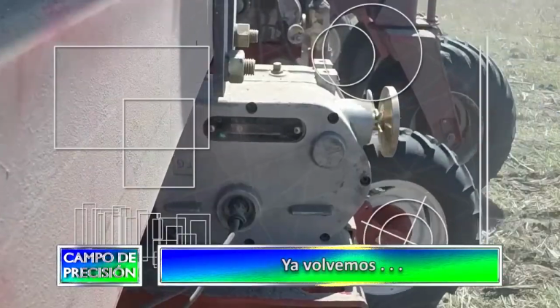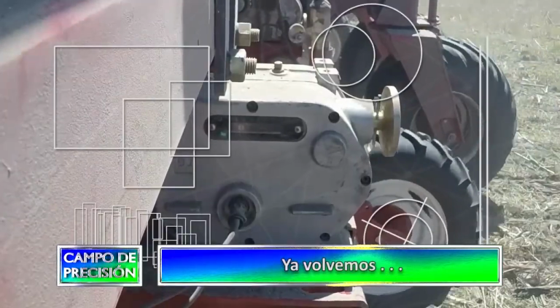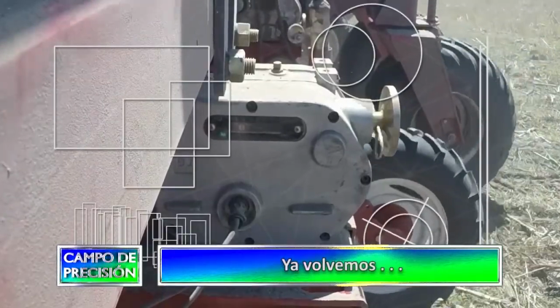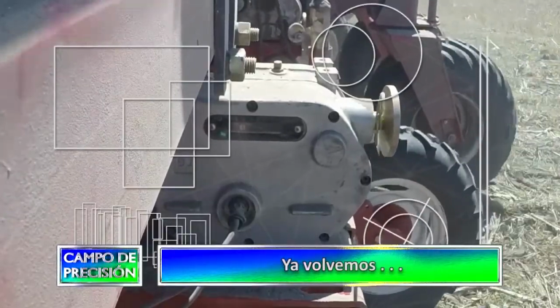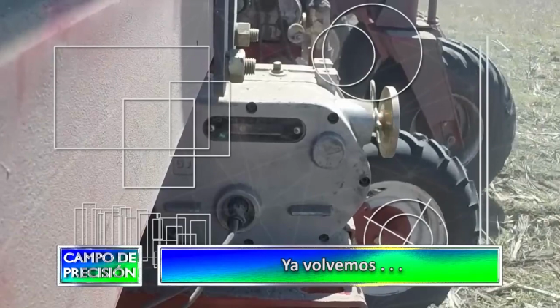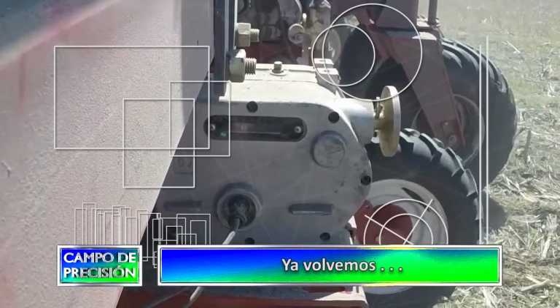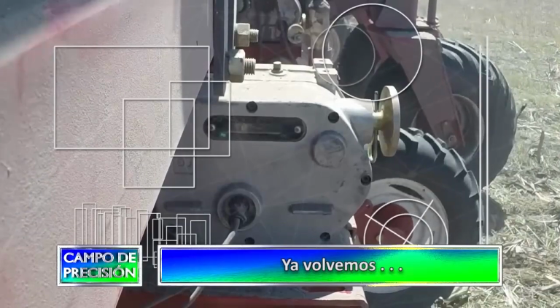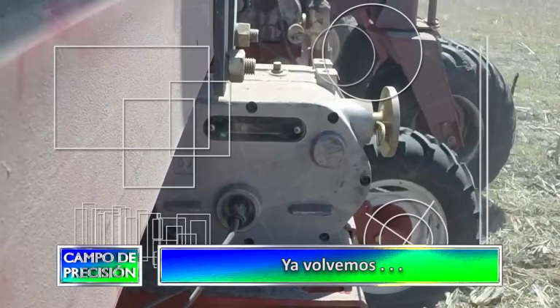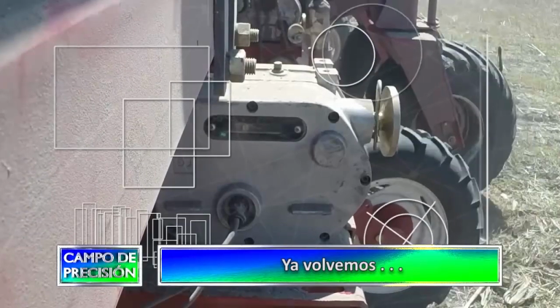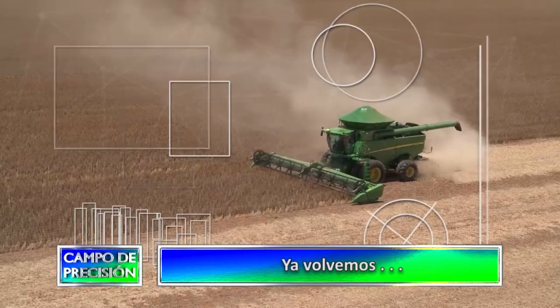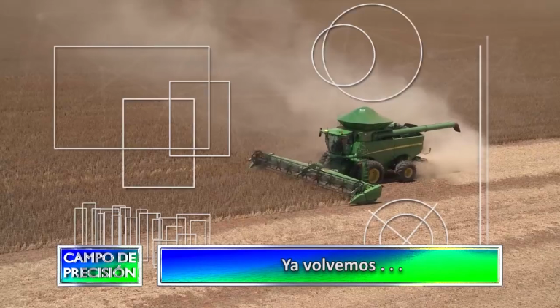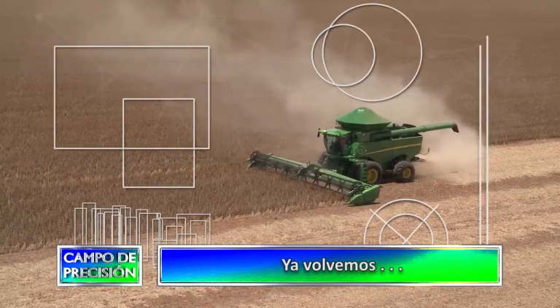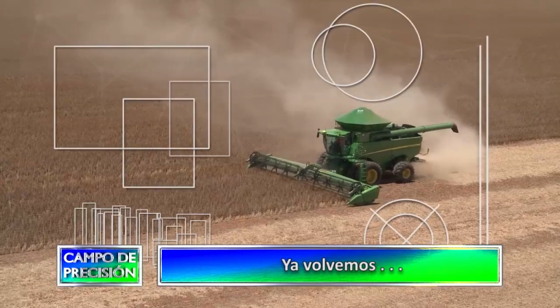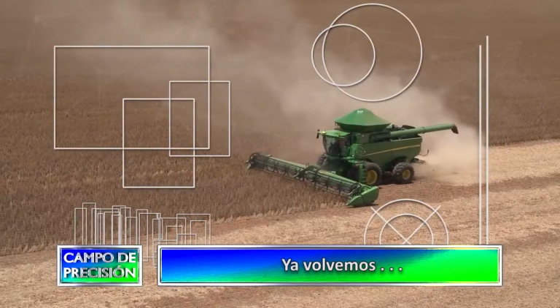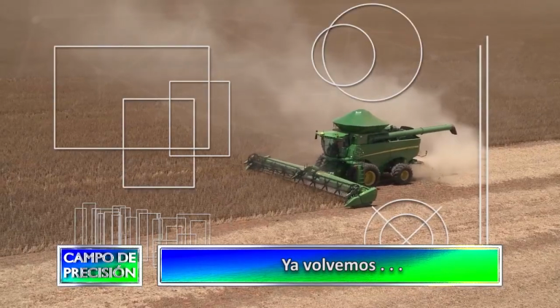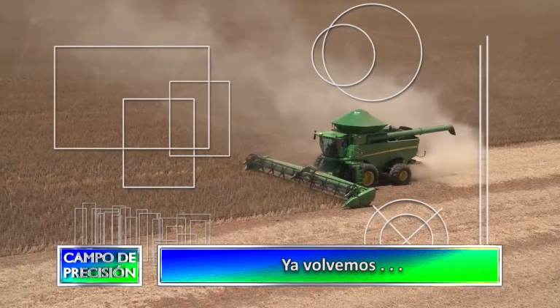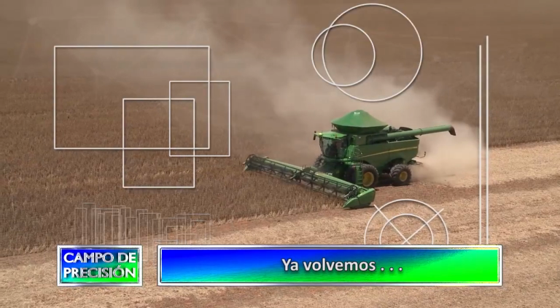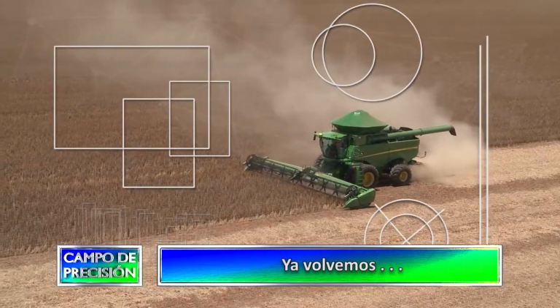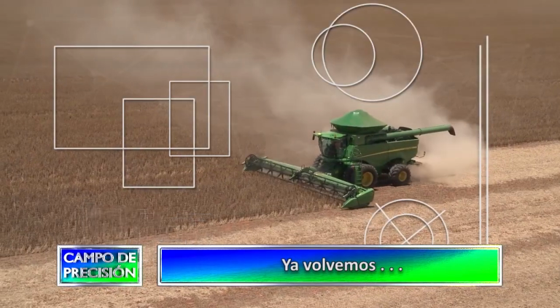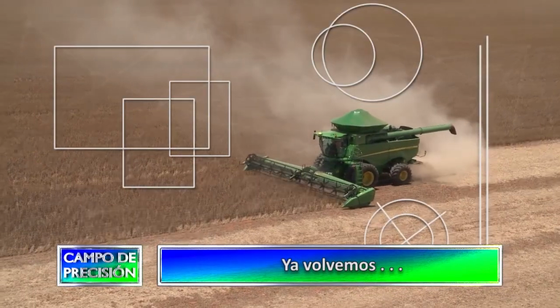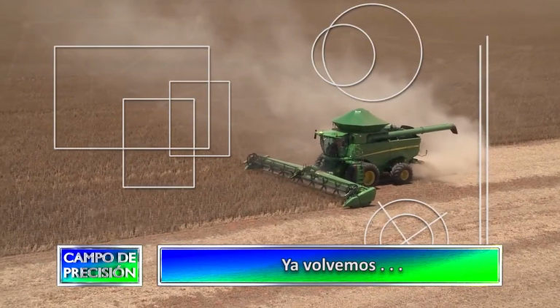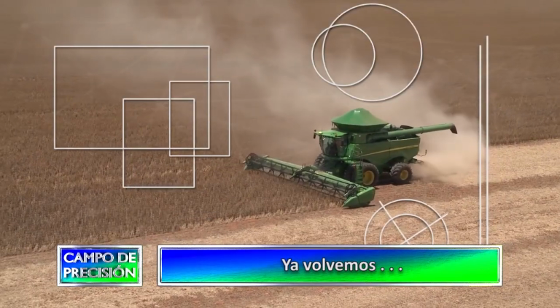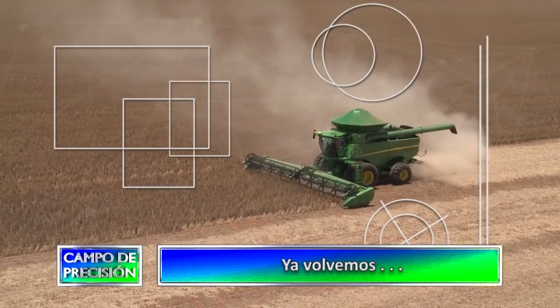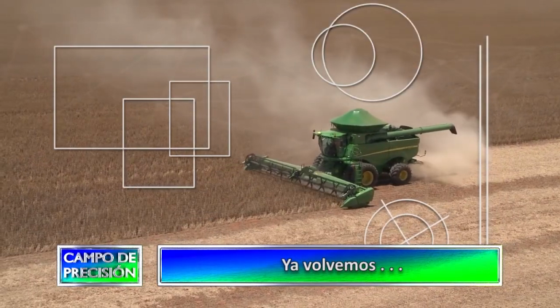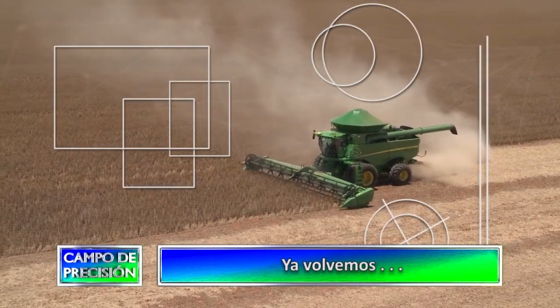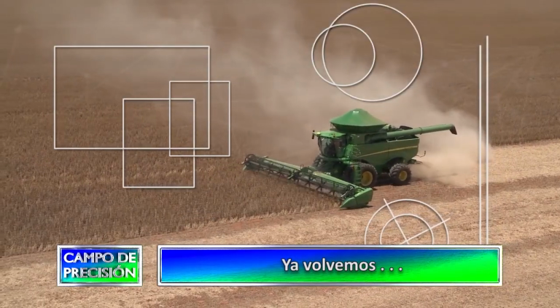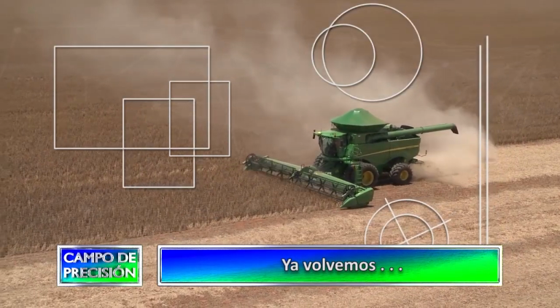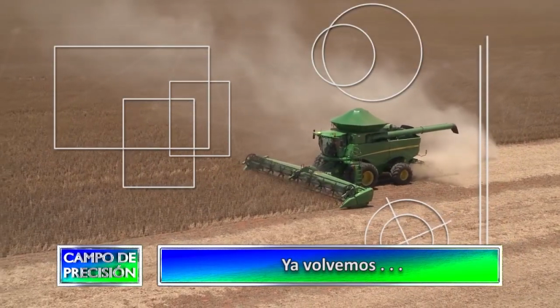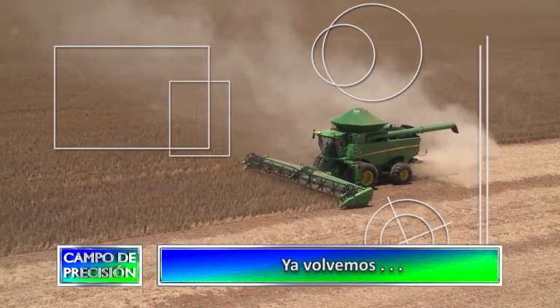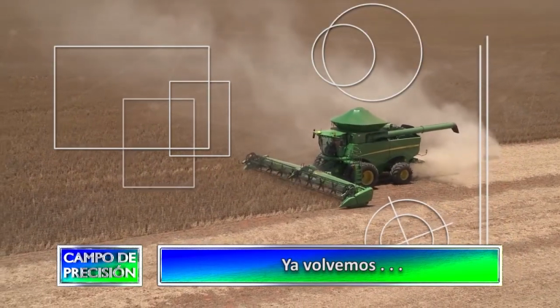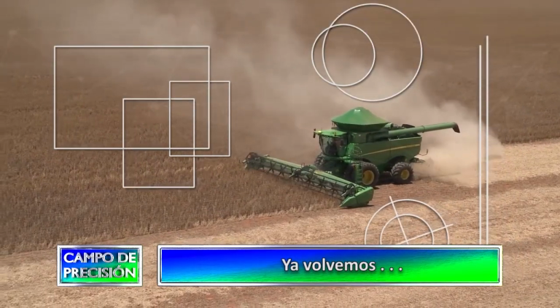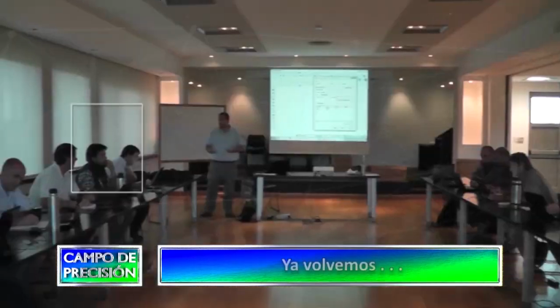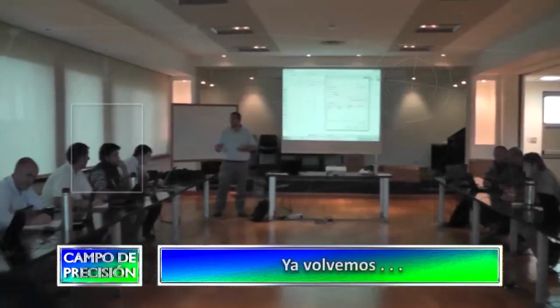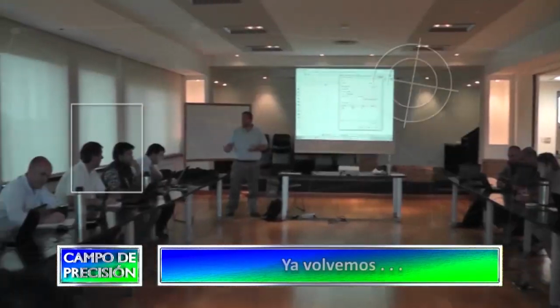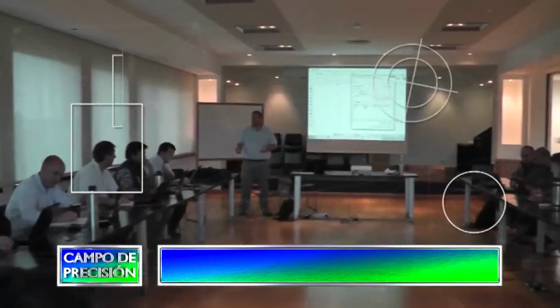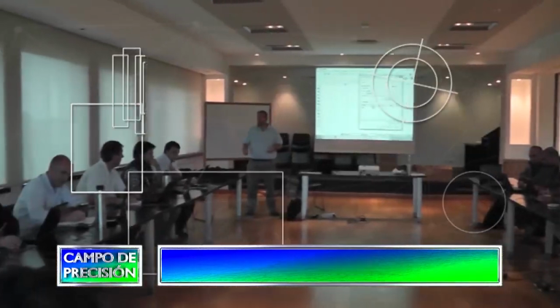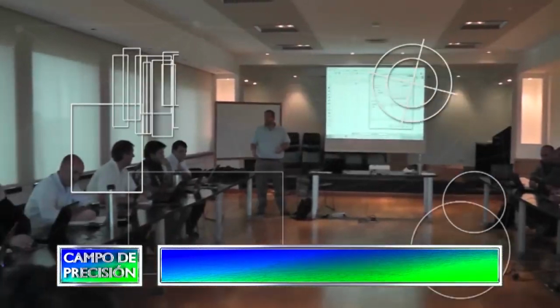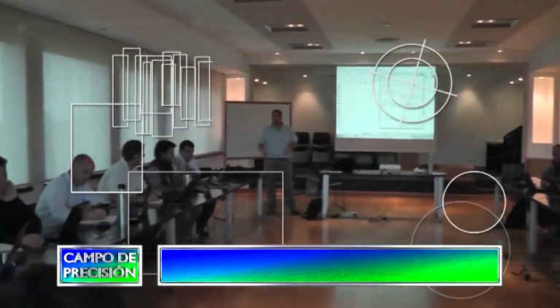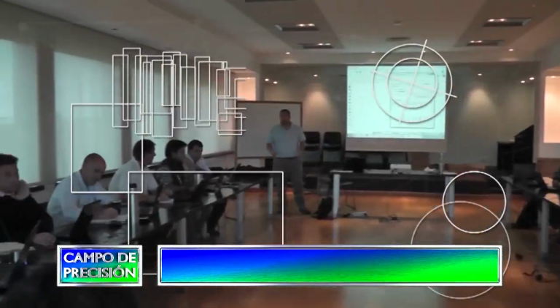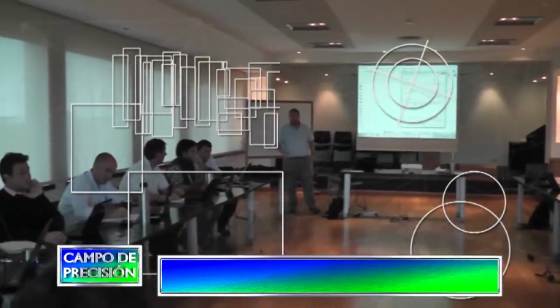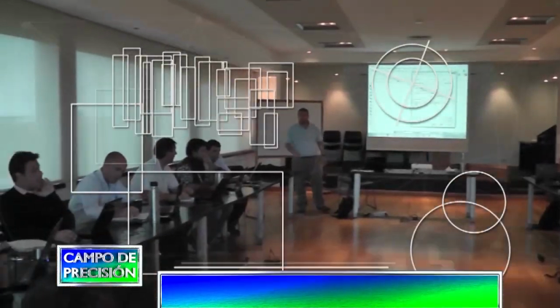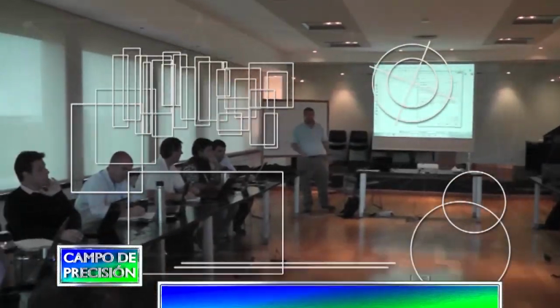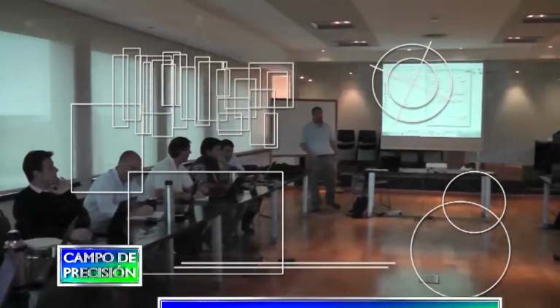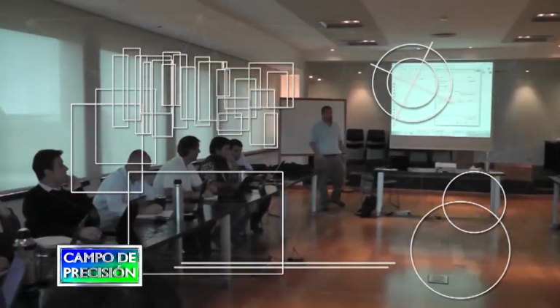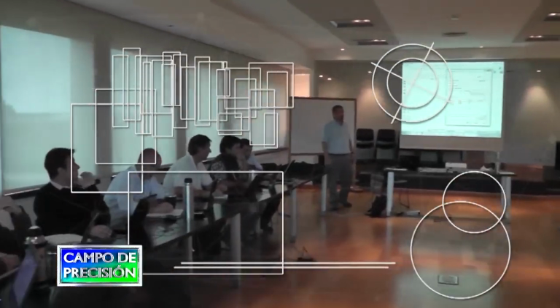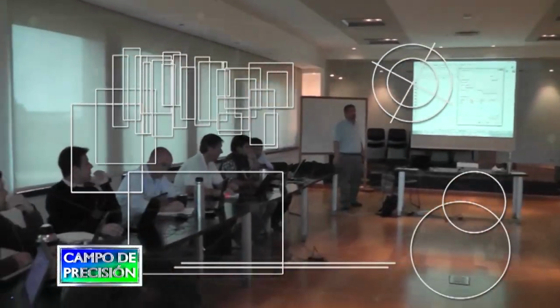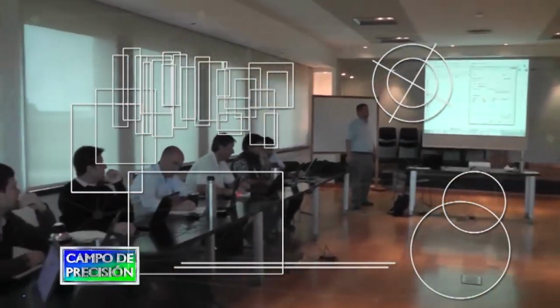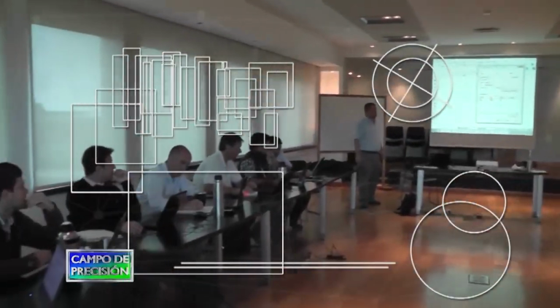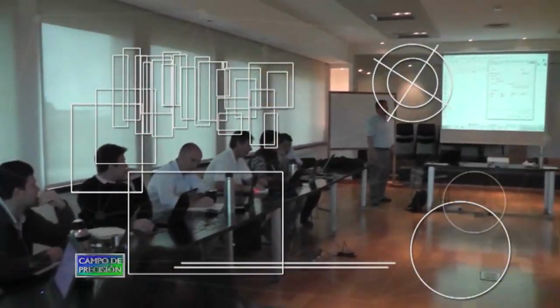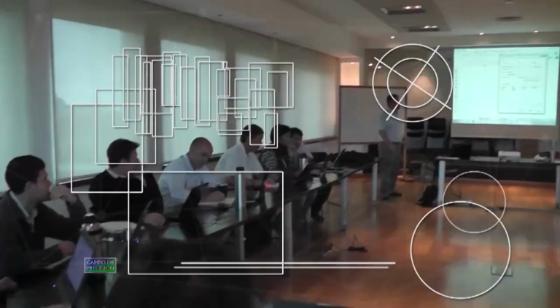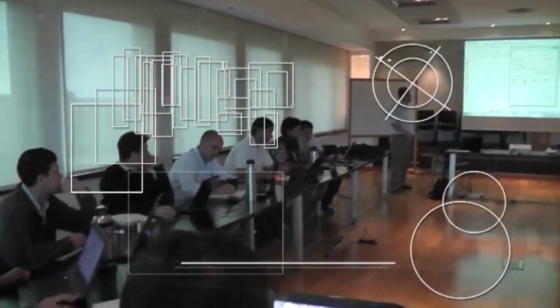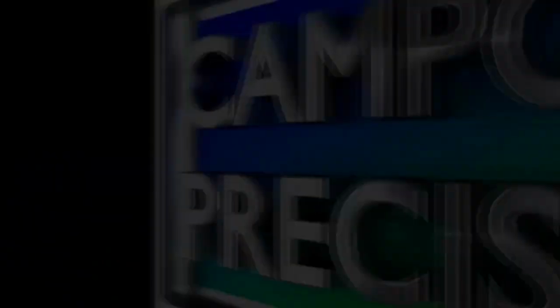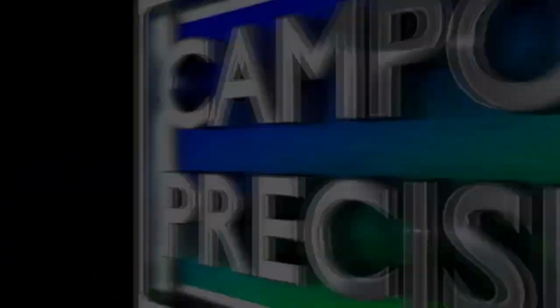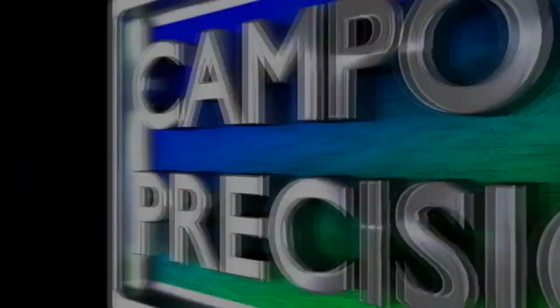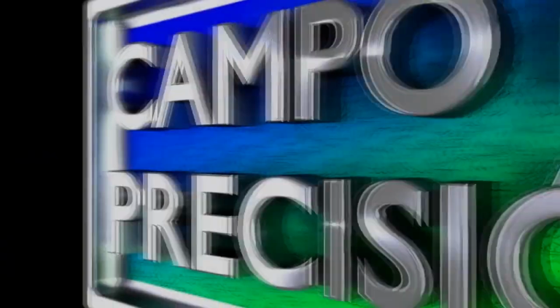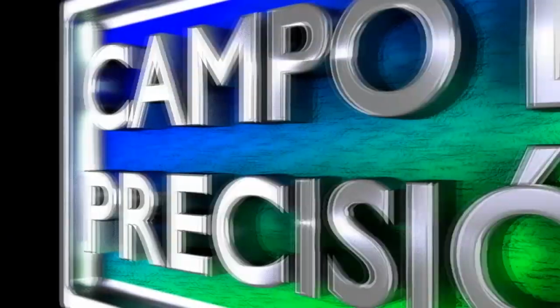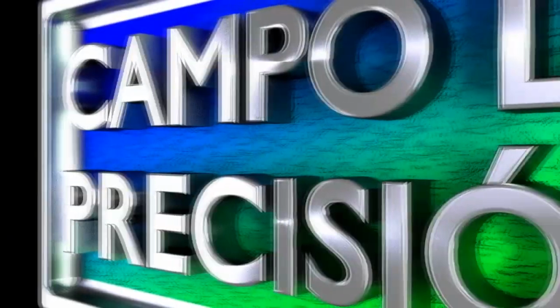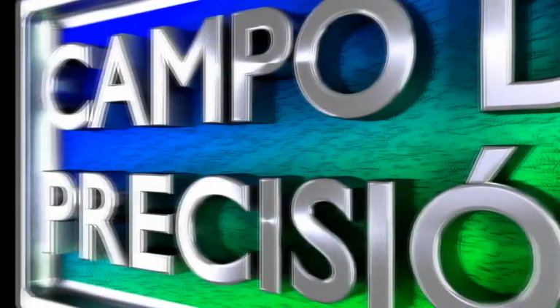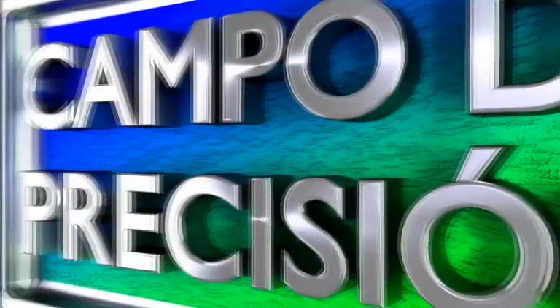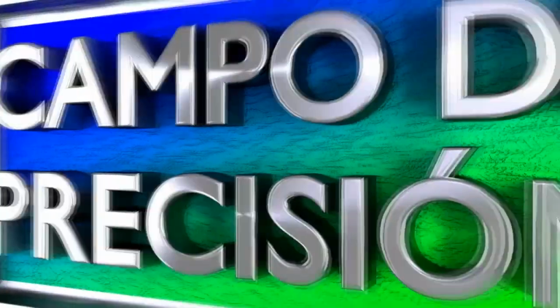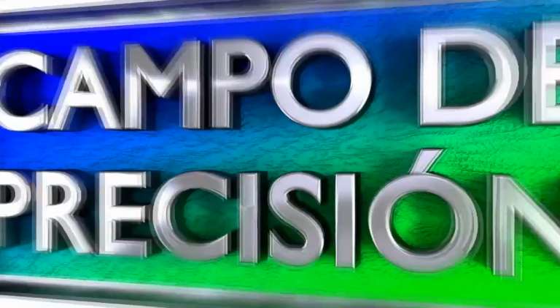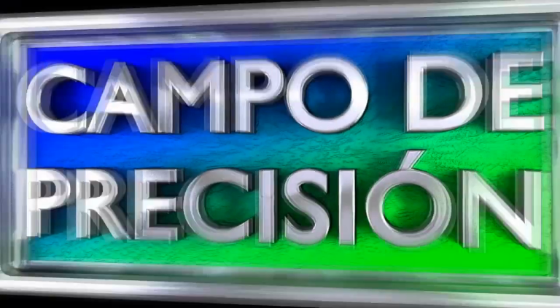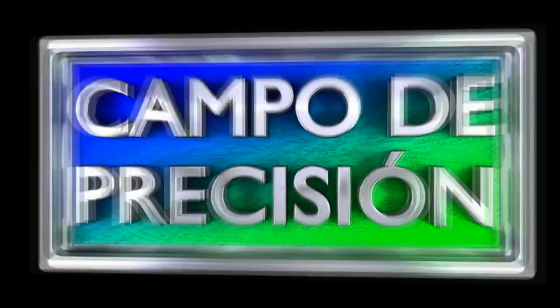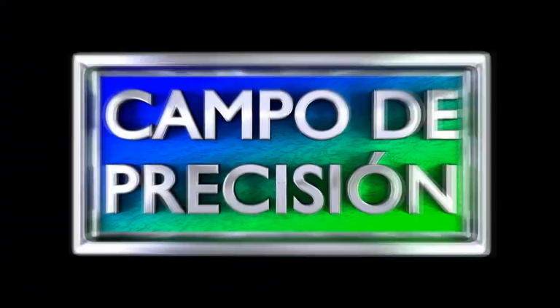En solo unos instantes nos volvemos a encontrar para continuar compartiendo Campo de Precisión.